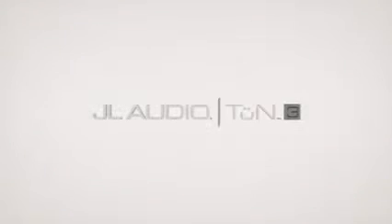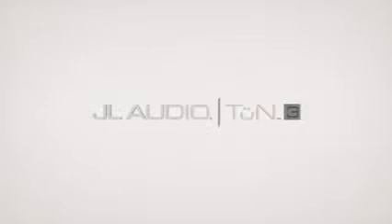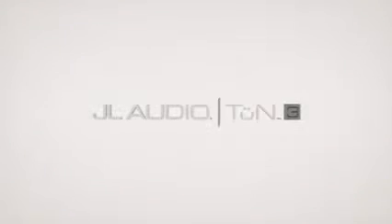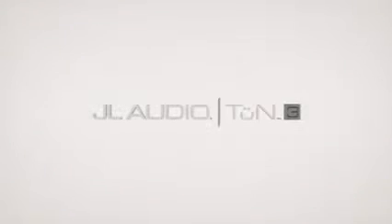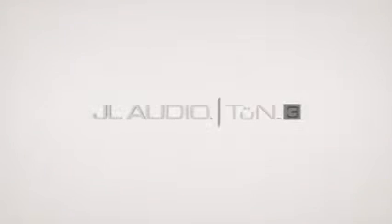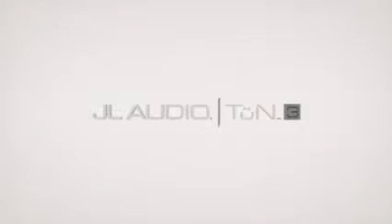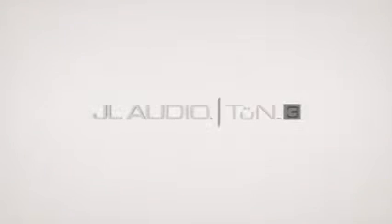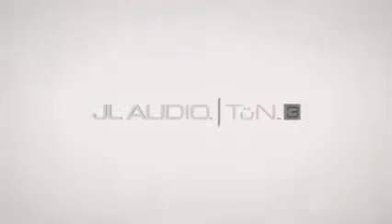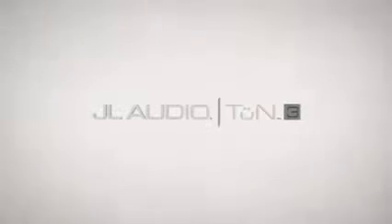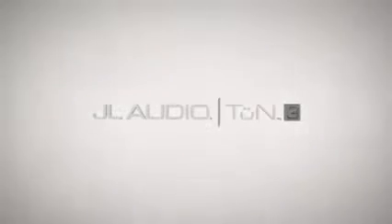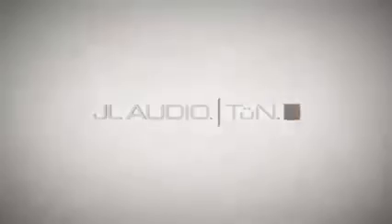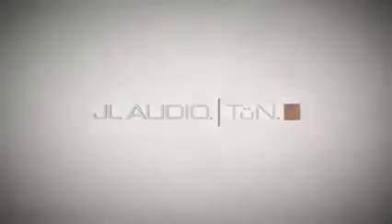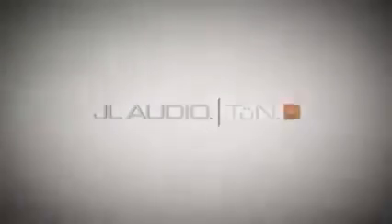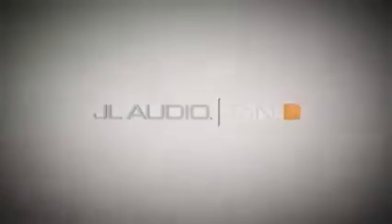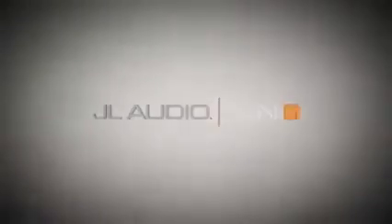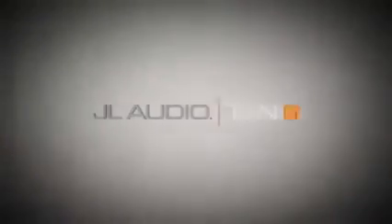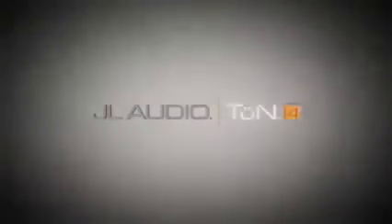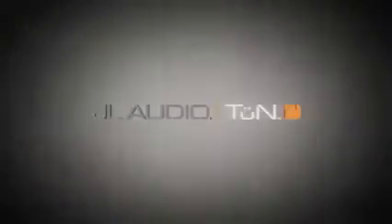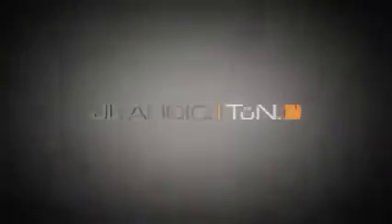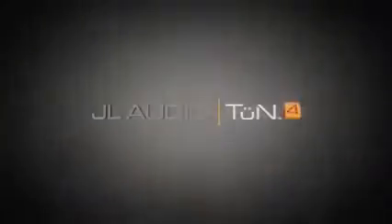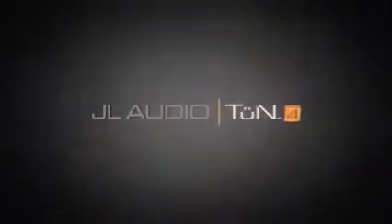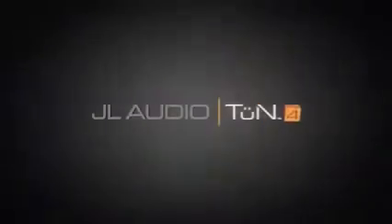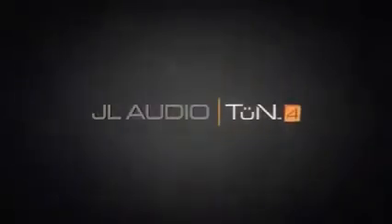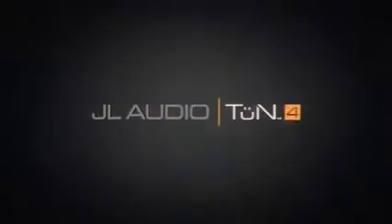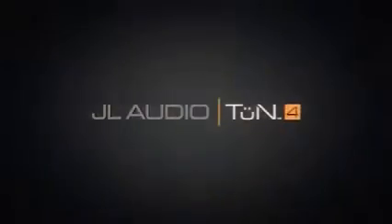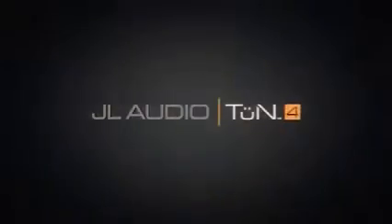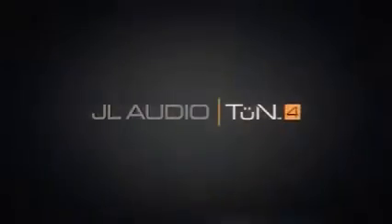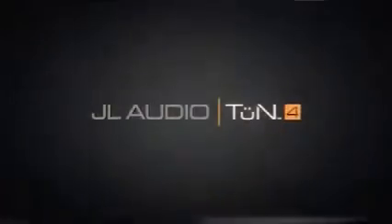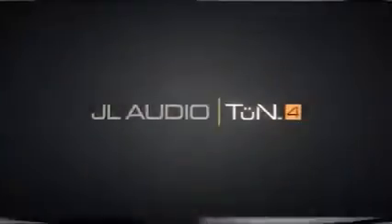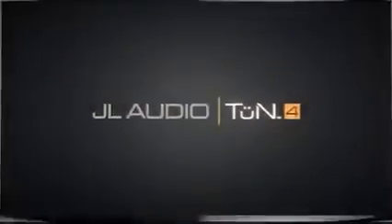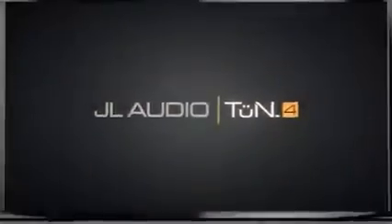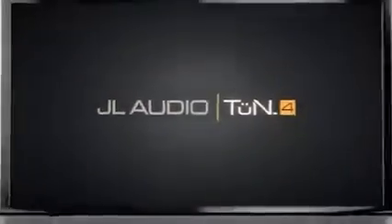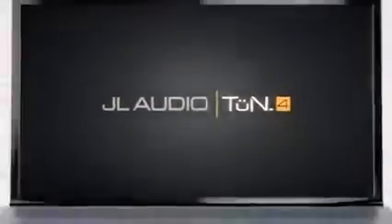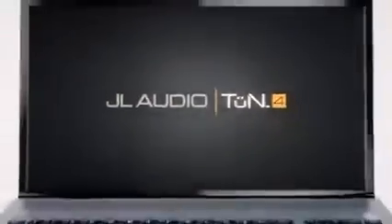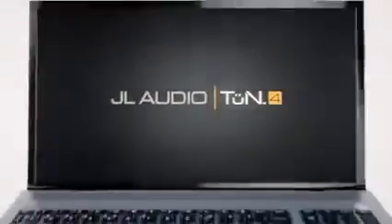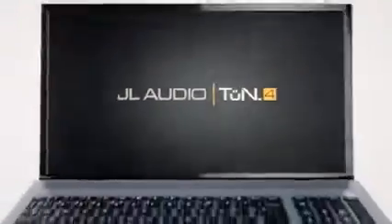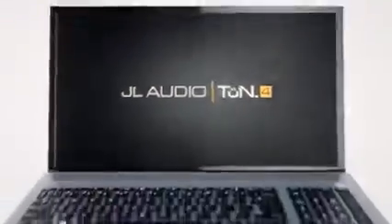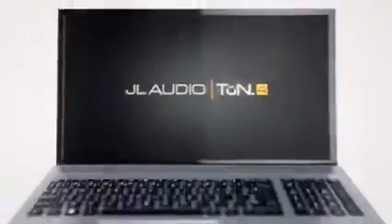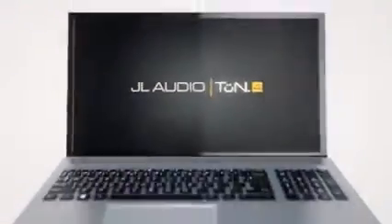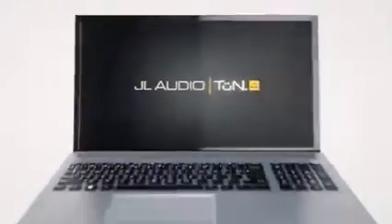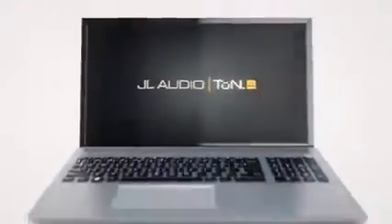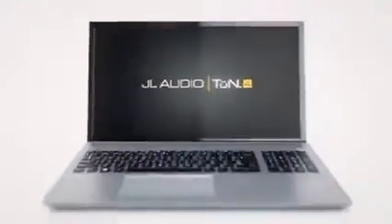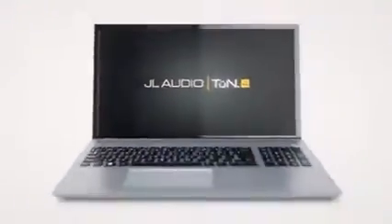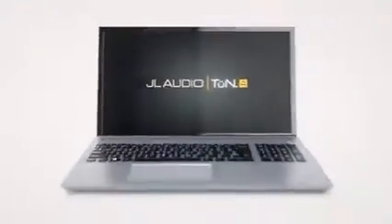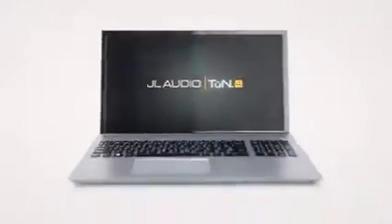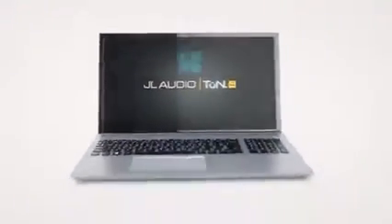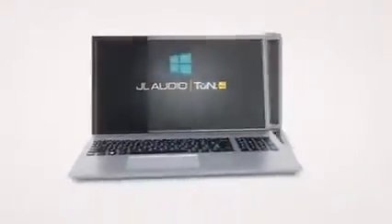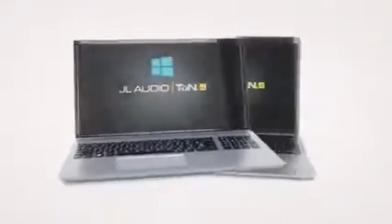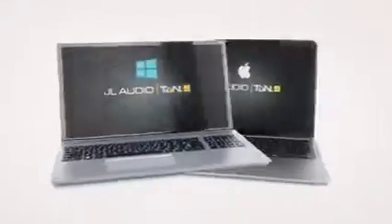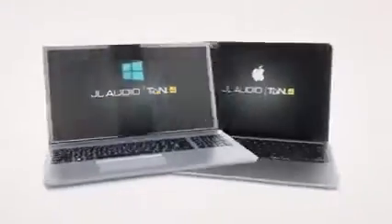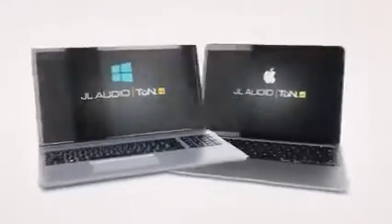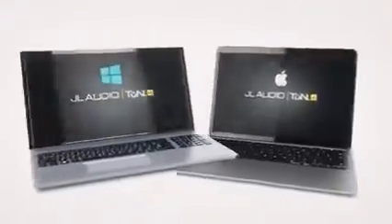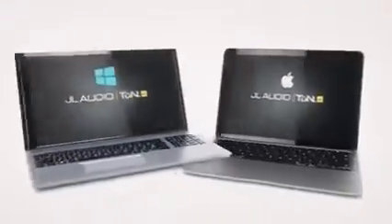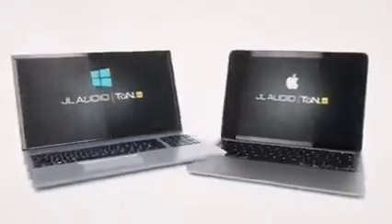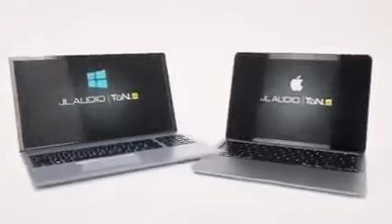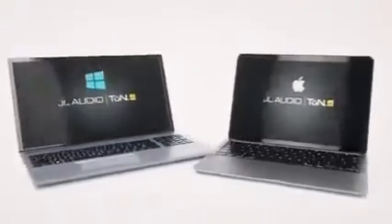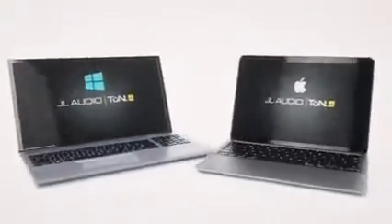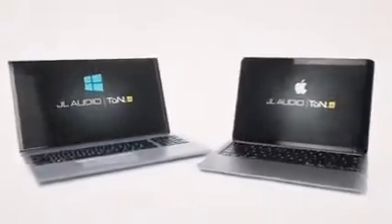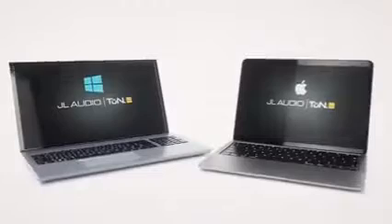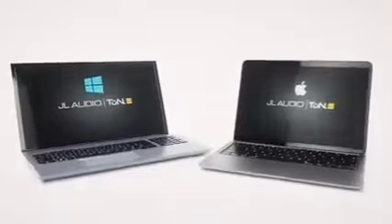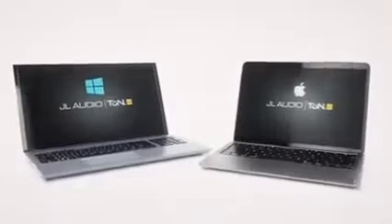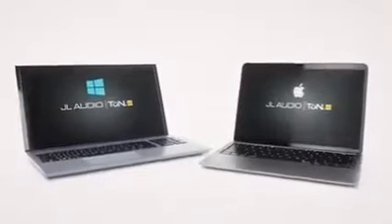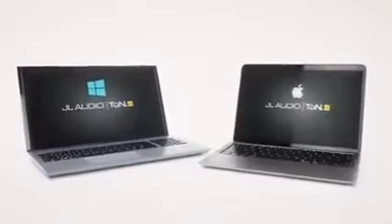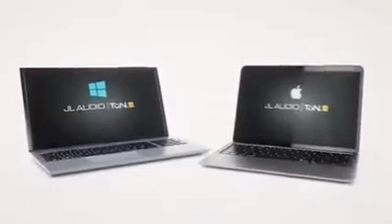The first one is a major update to our Tune software, called Tune4, and it'll be available for both Windows and Mac operating systems.